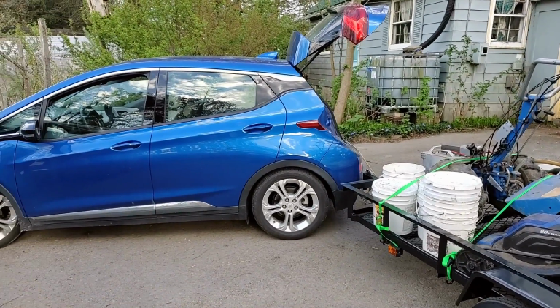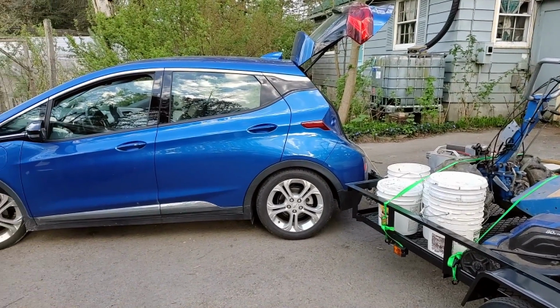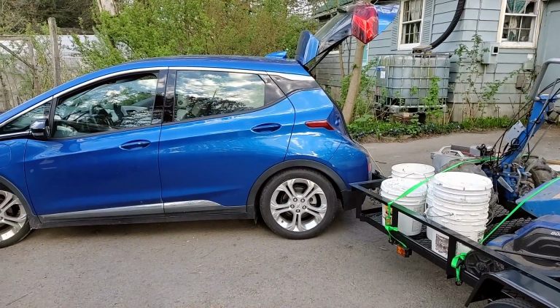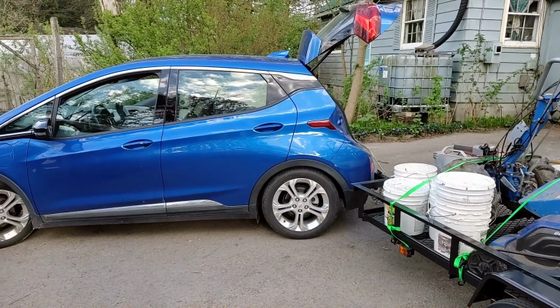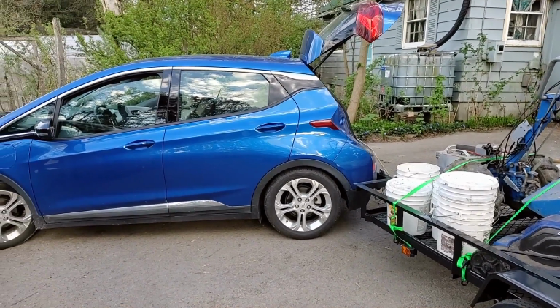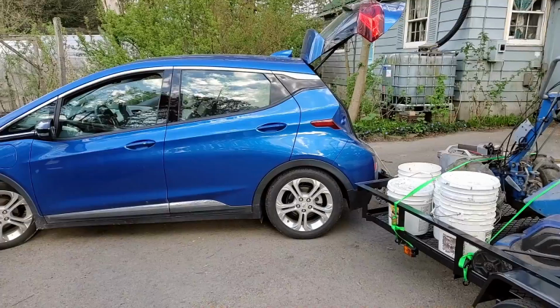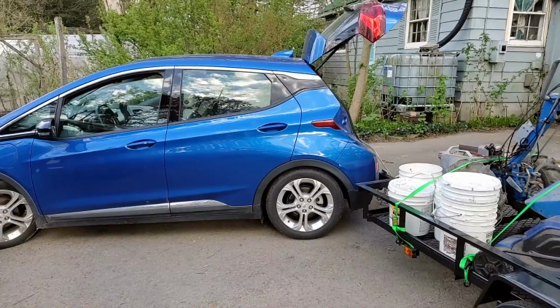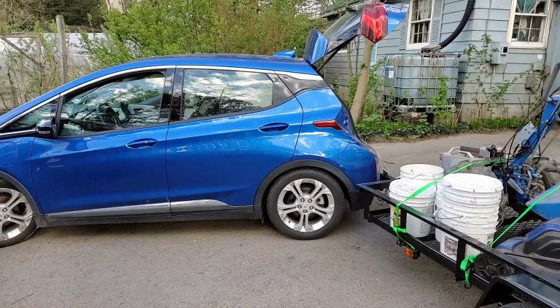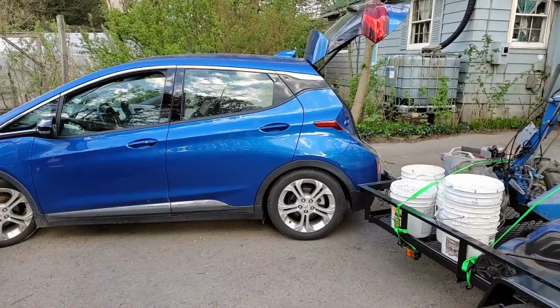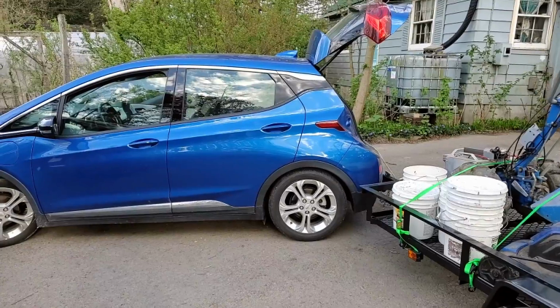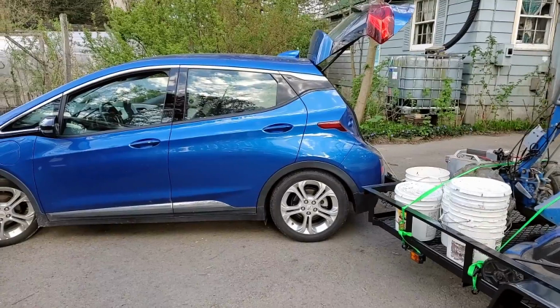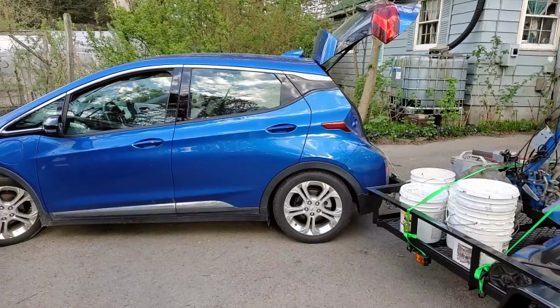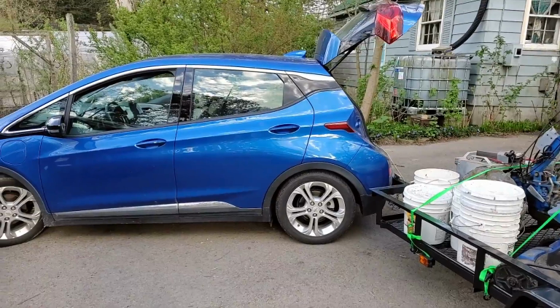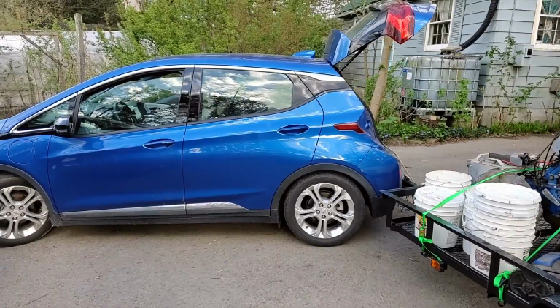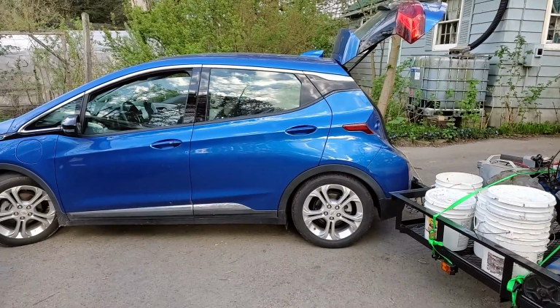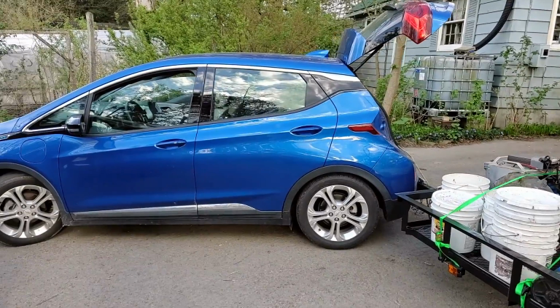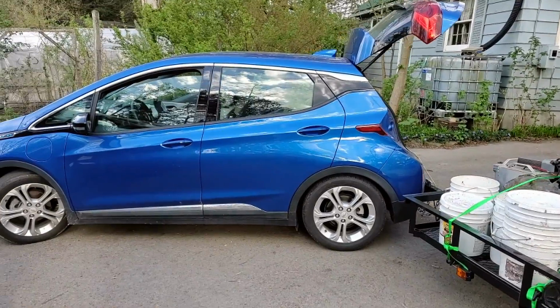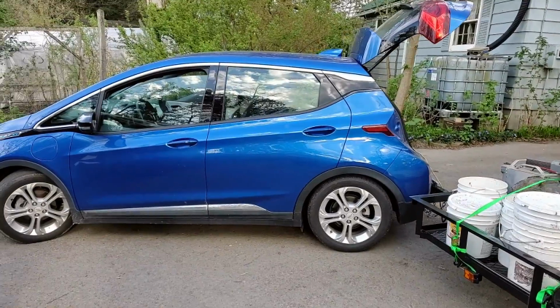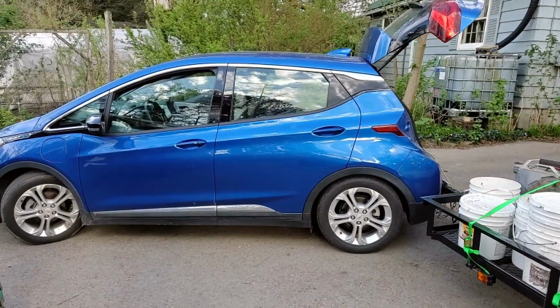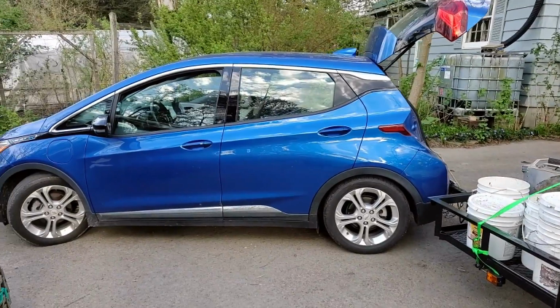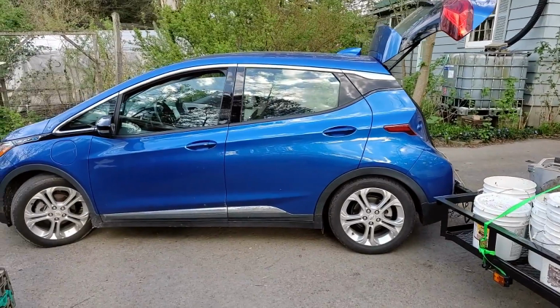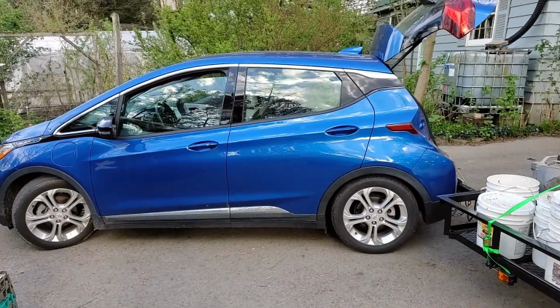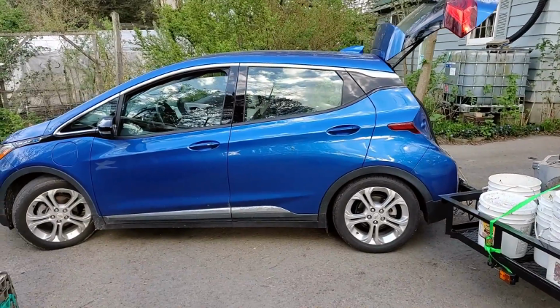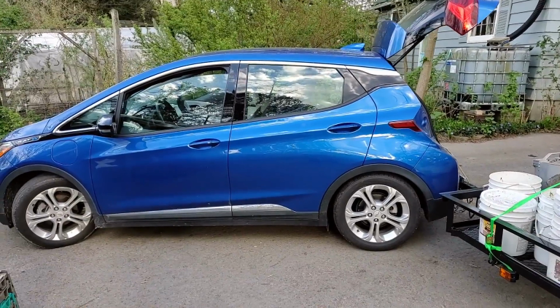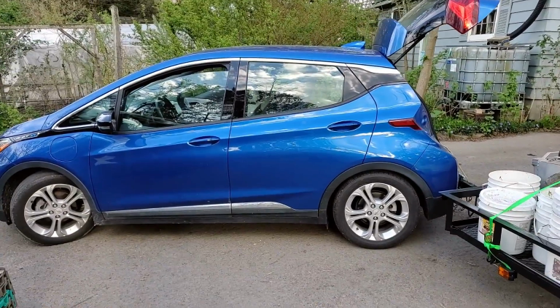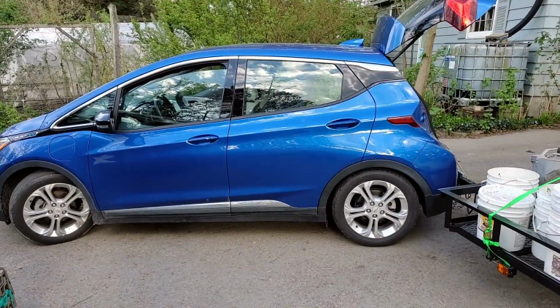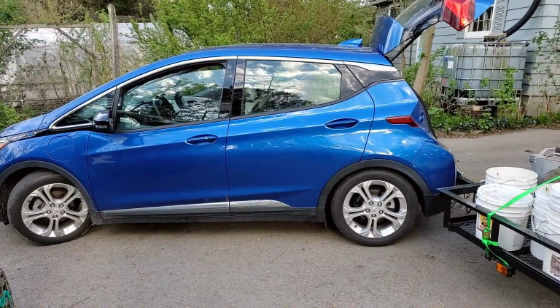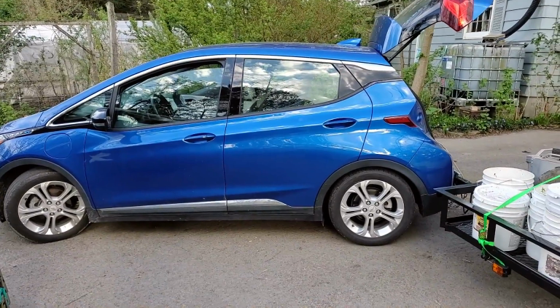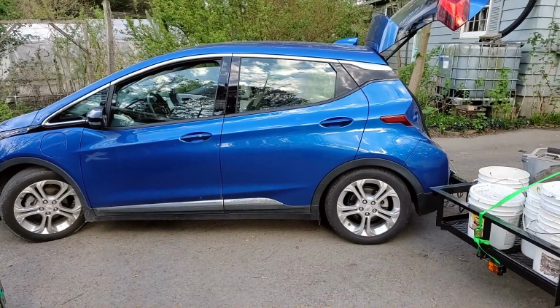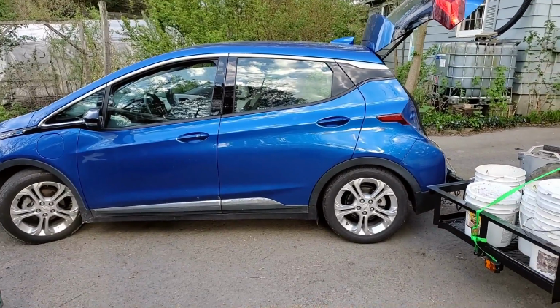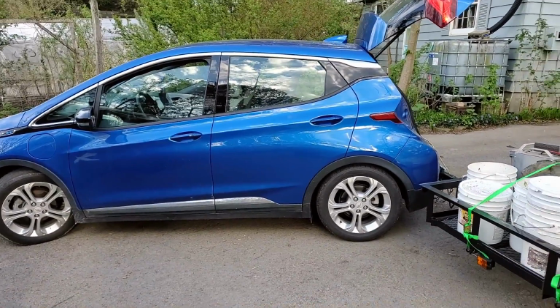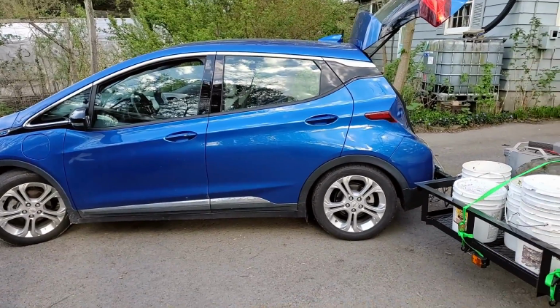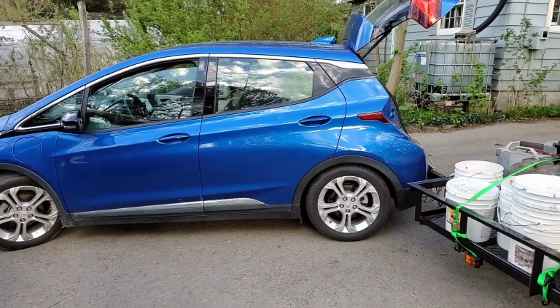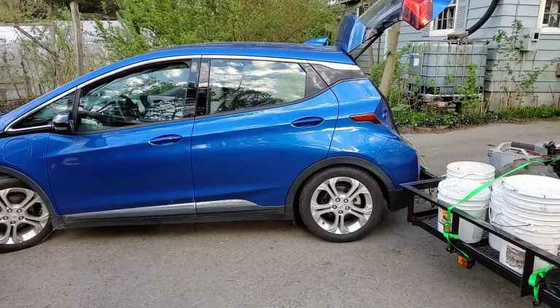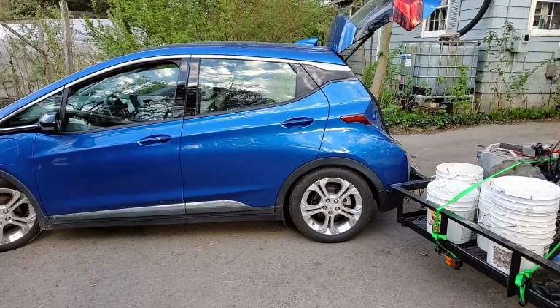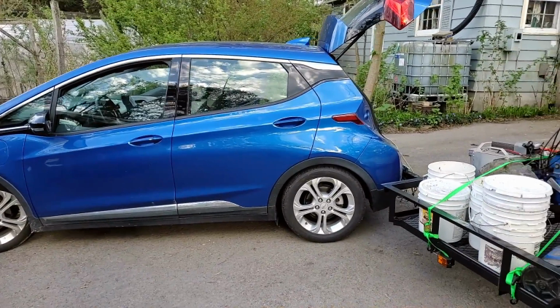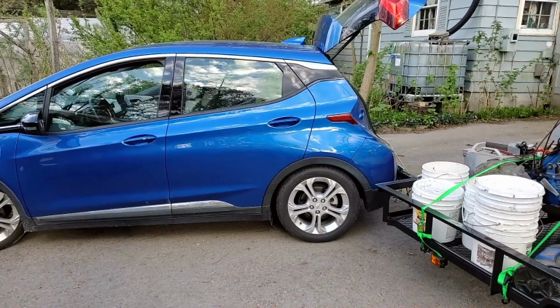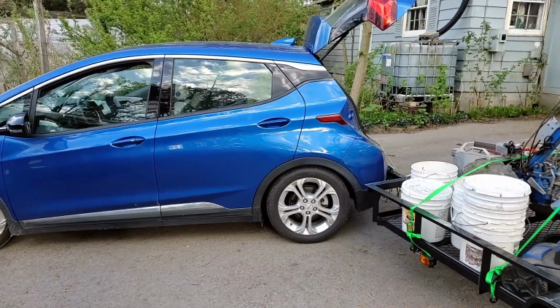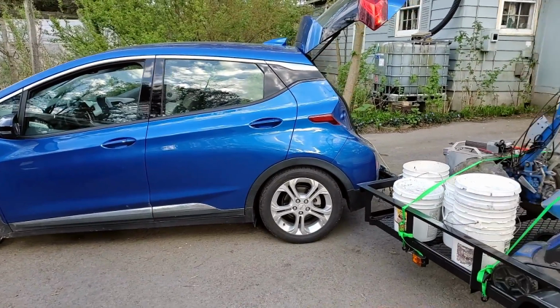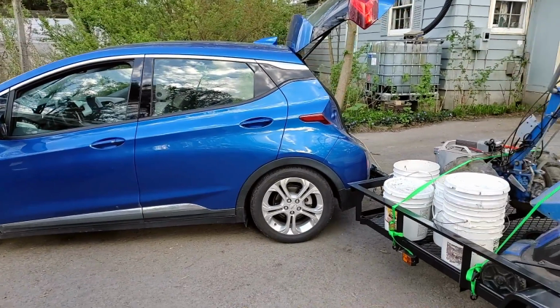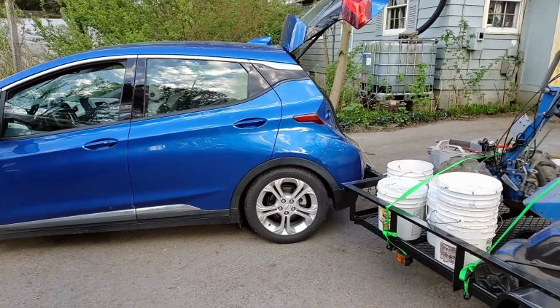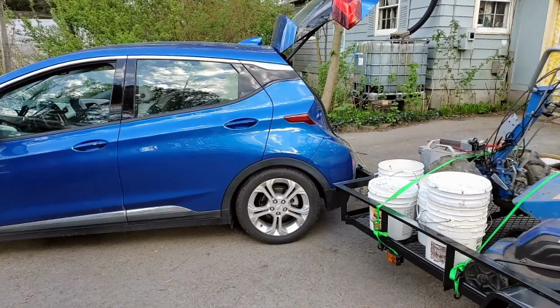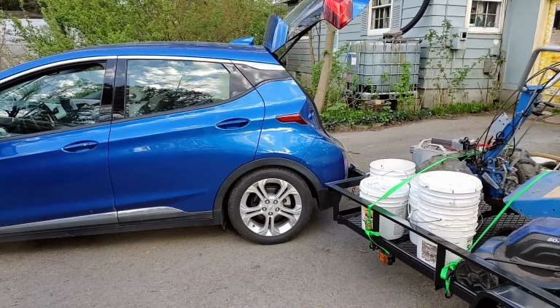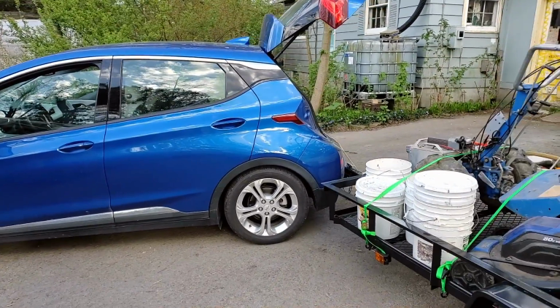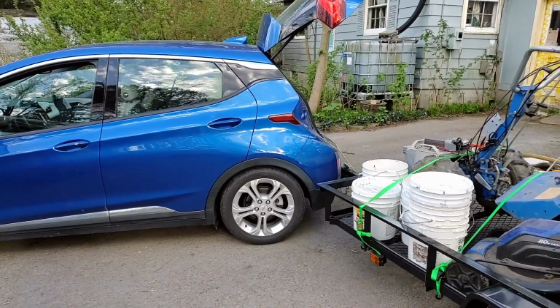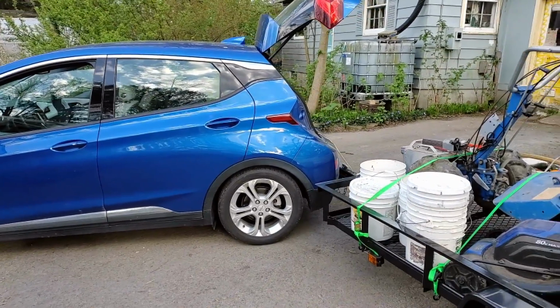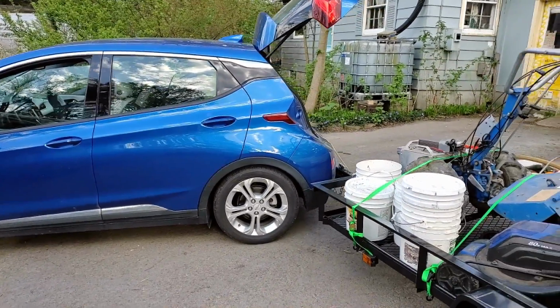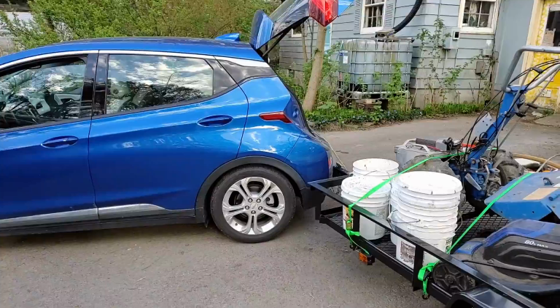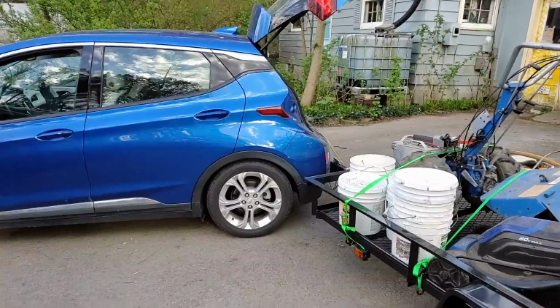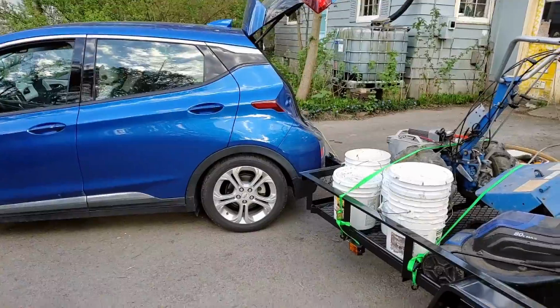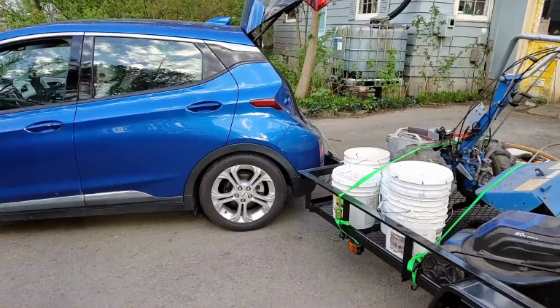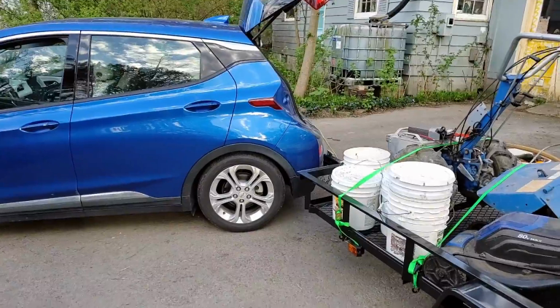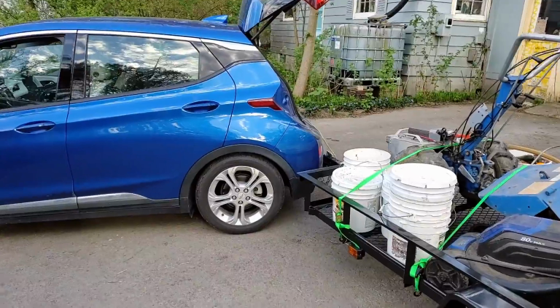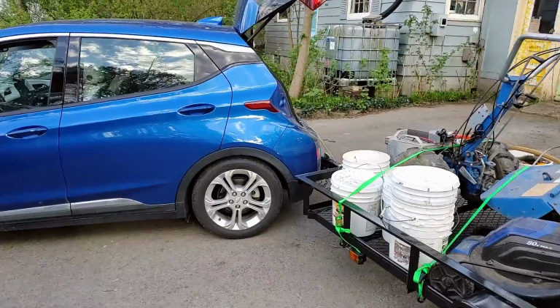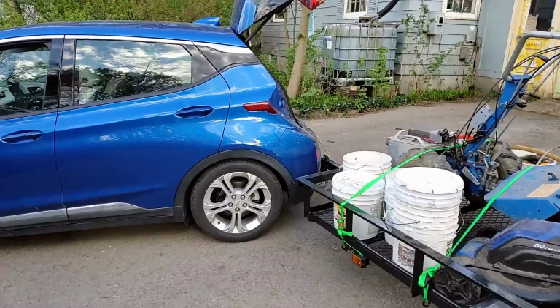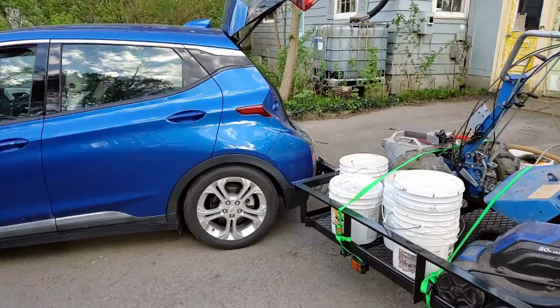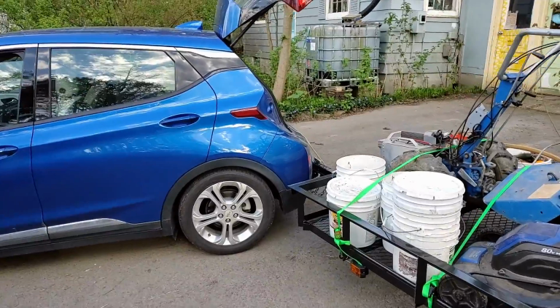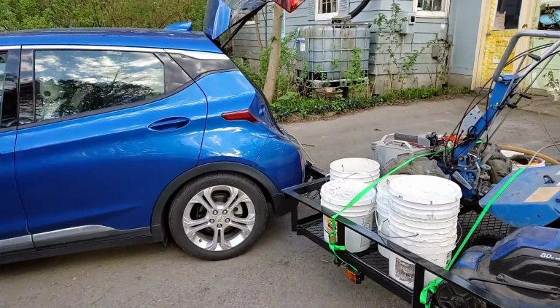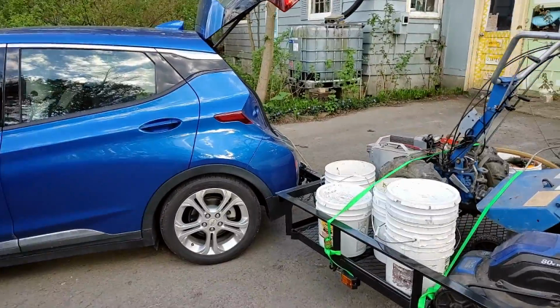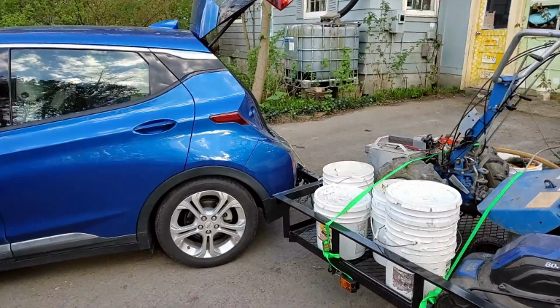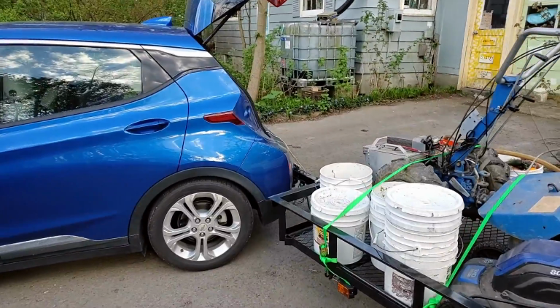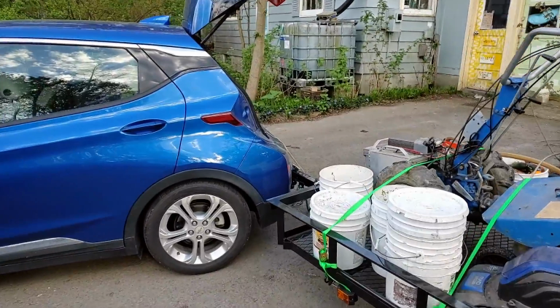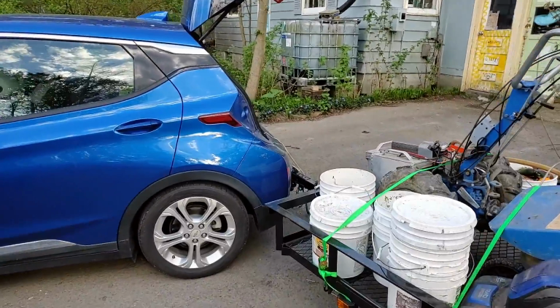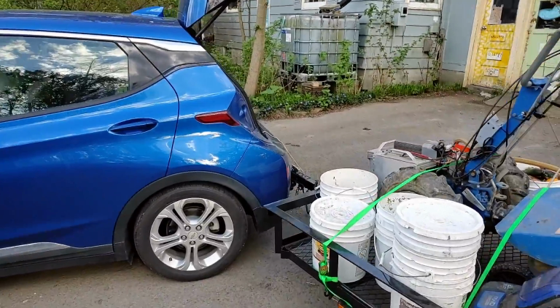Once we actually start charging the car off the solar array we'll talk about that too. Then we'll have a fully off-grid, solar-powered electric farm truck — car truck — cruck.